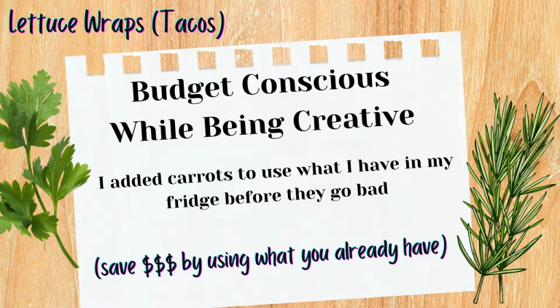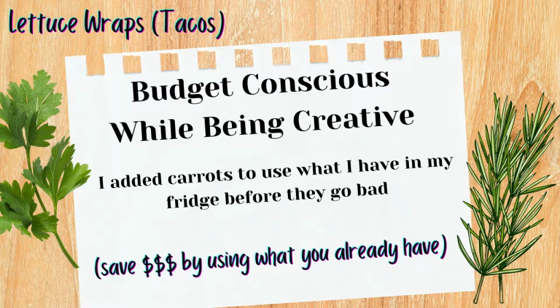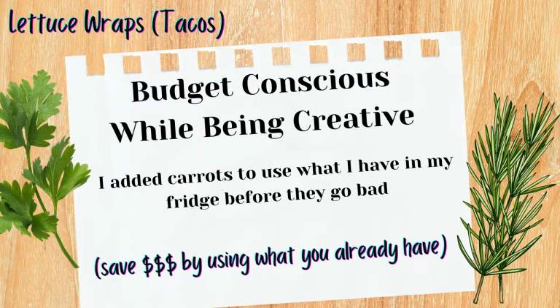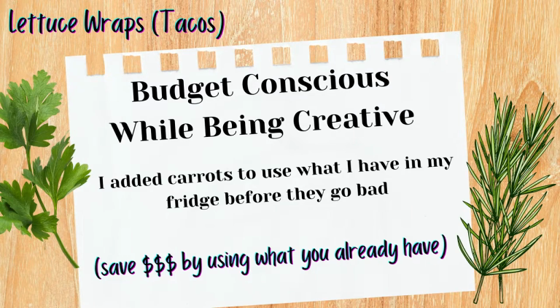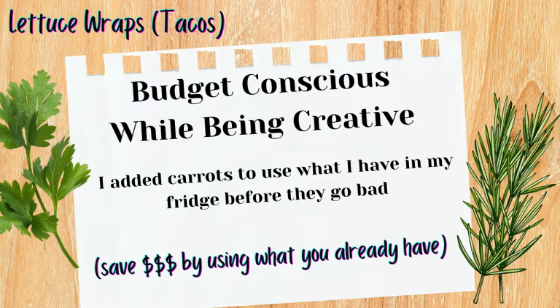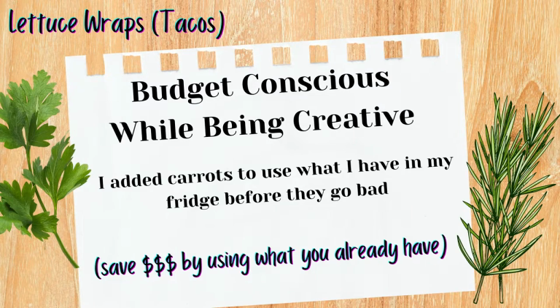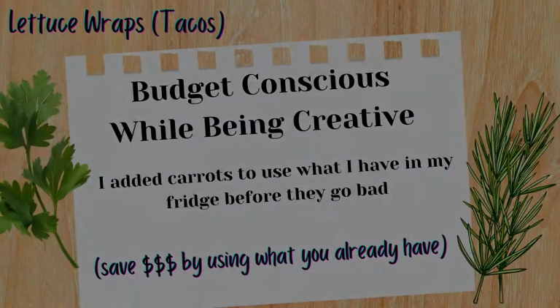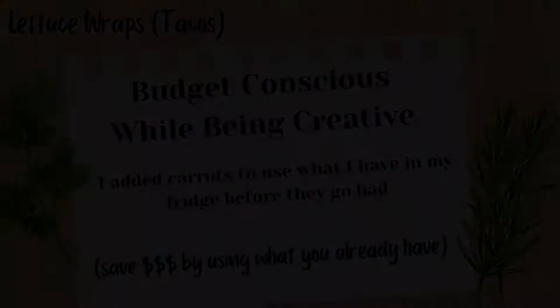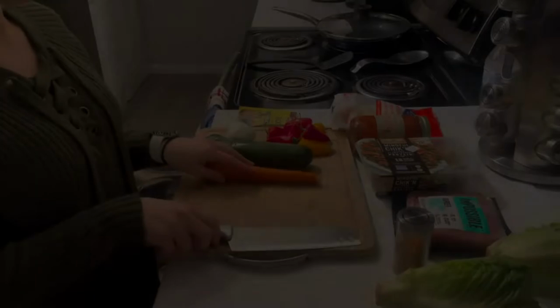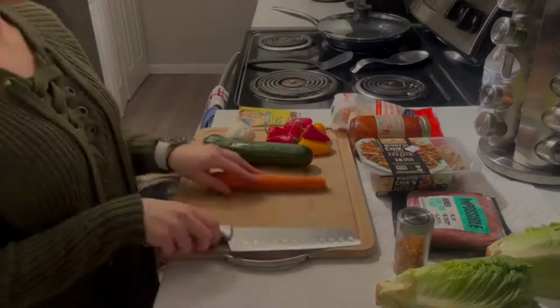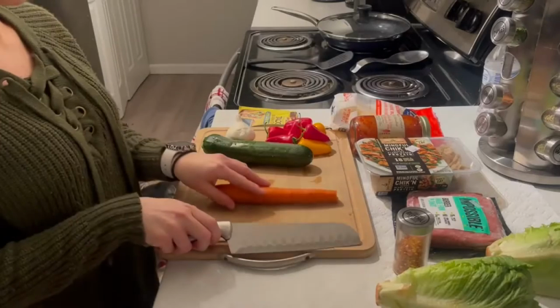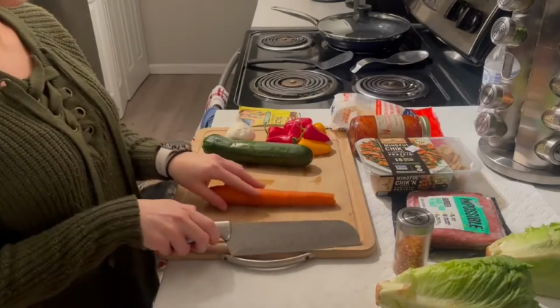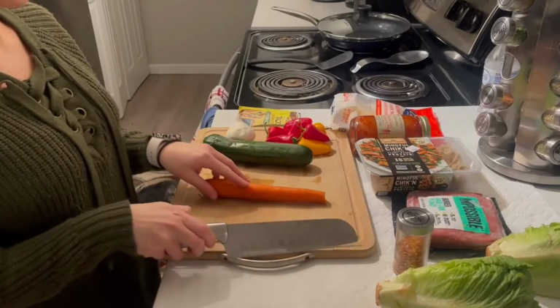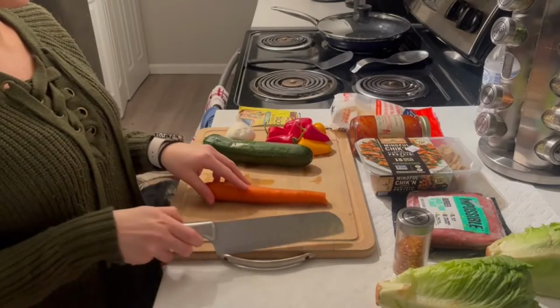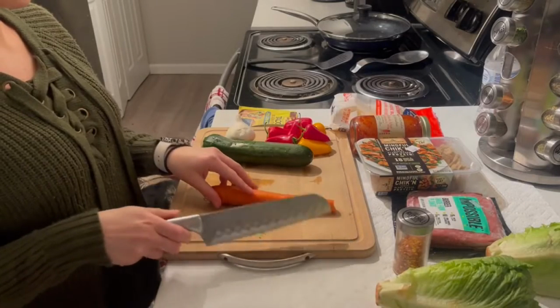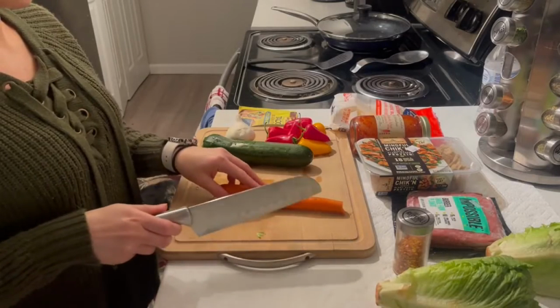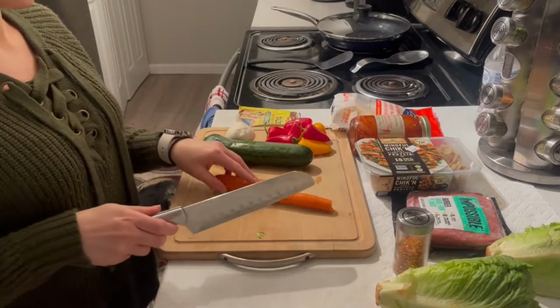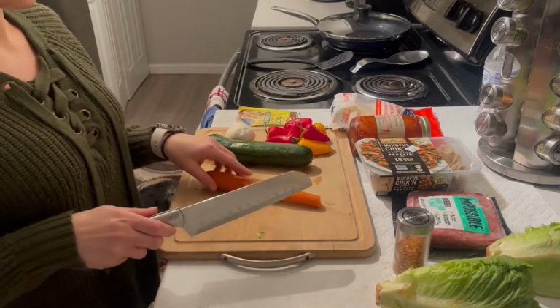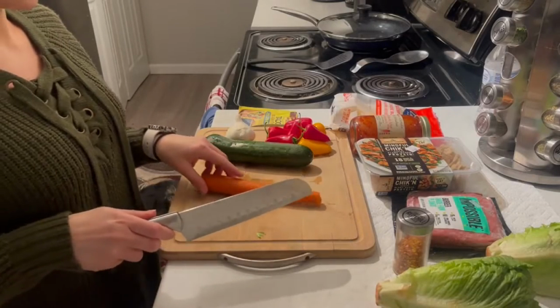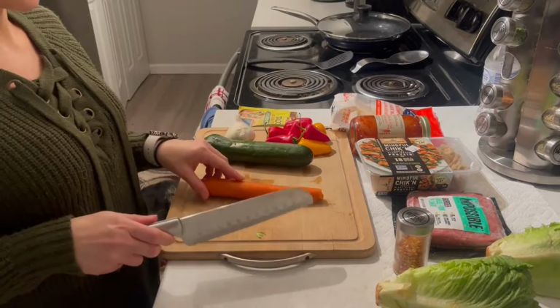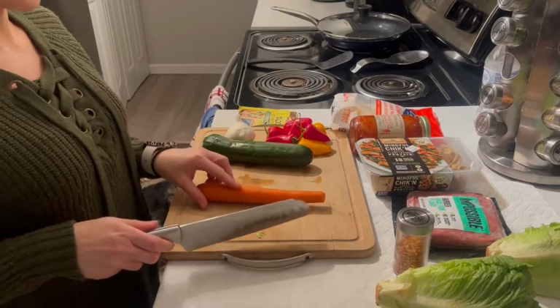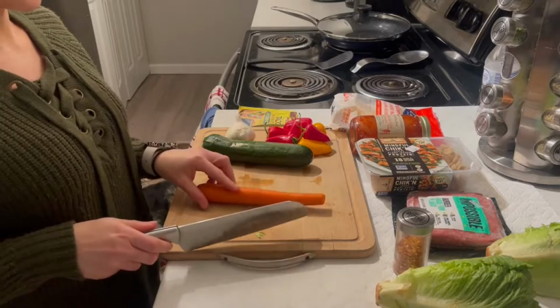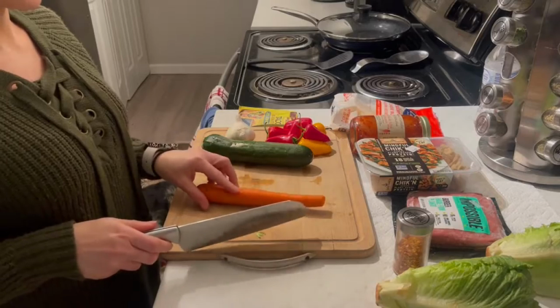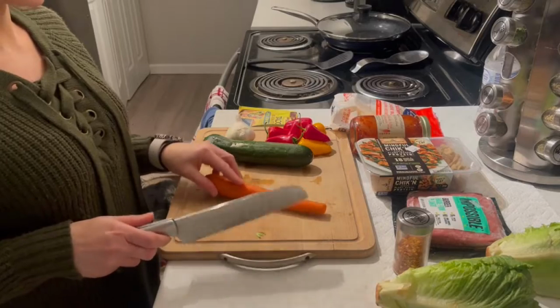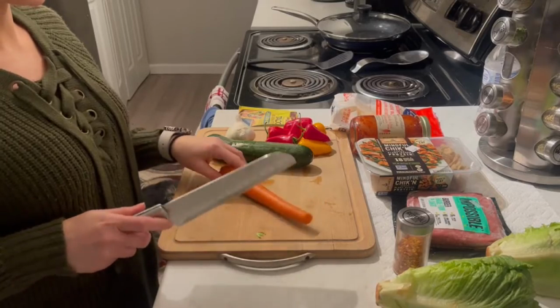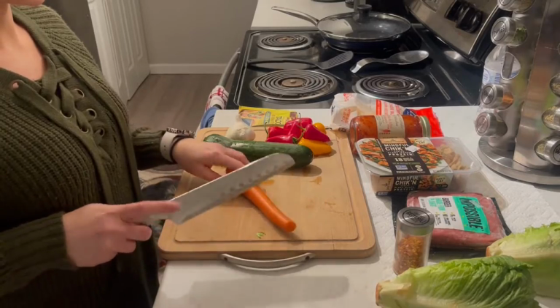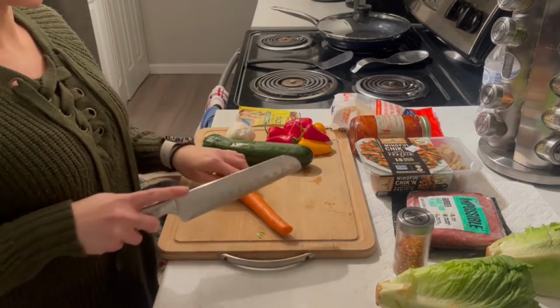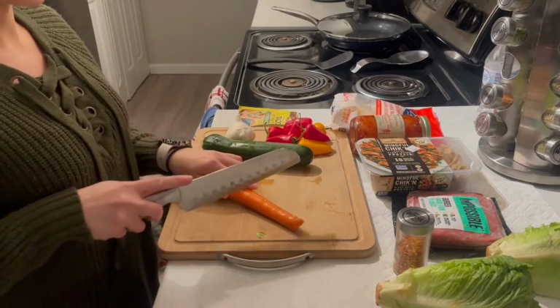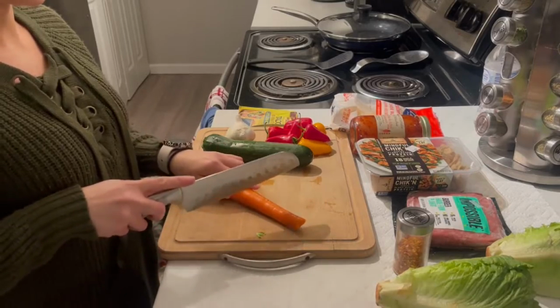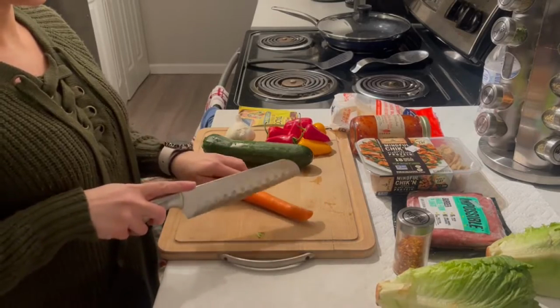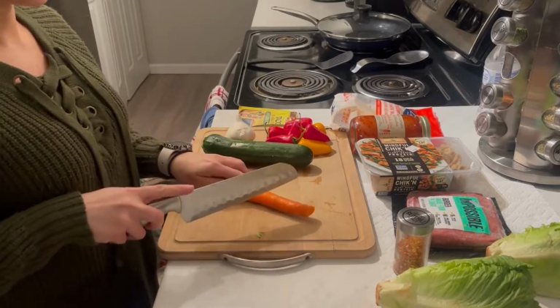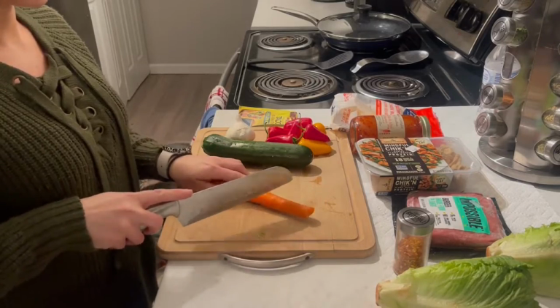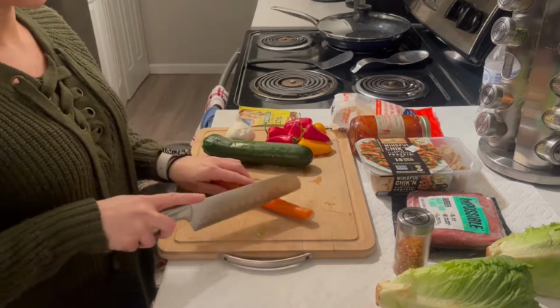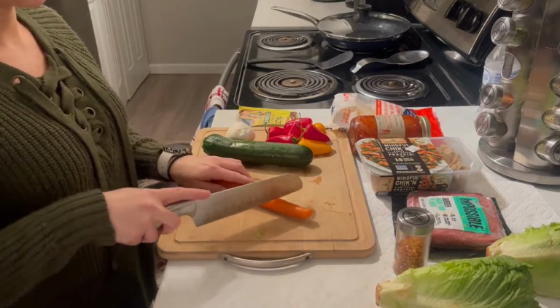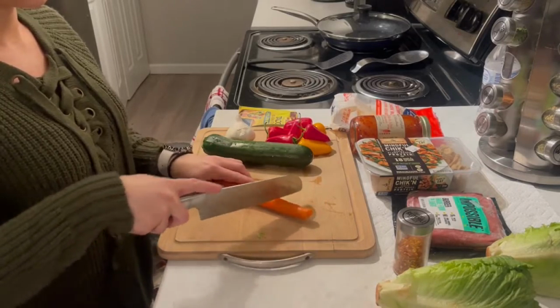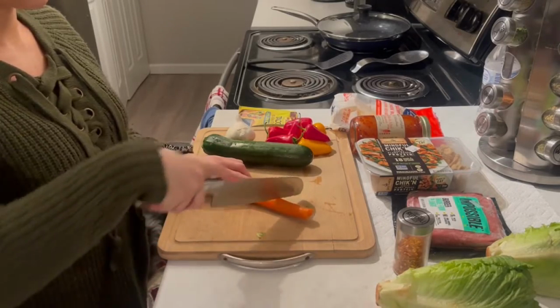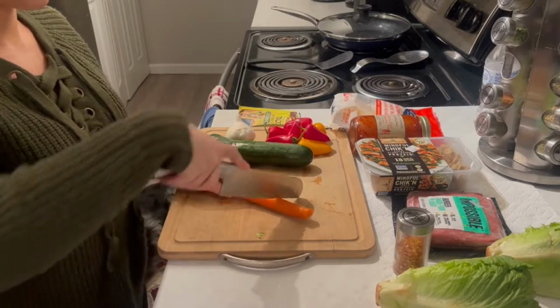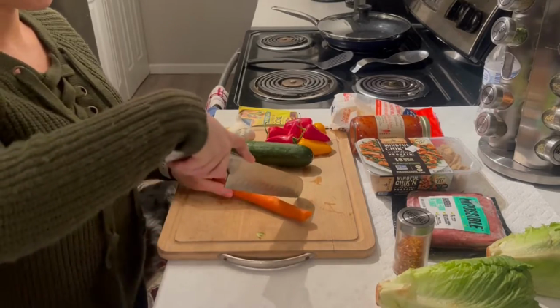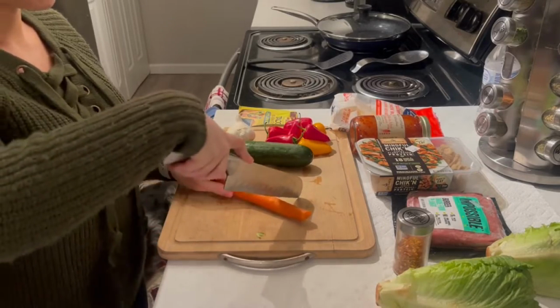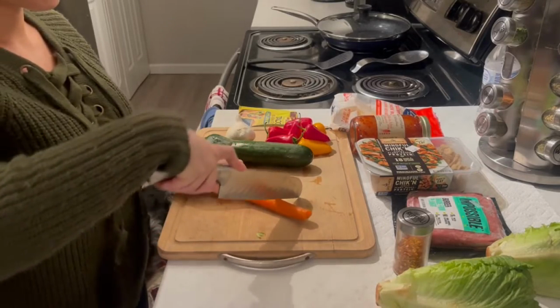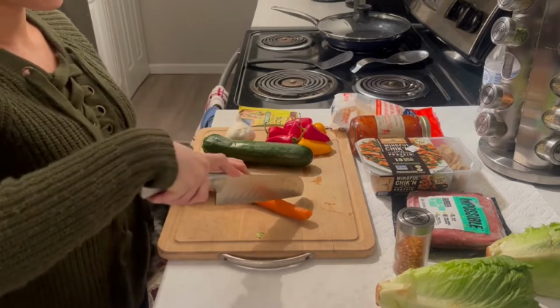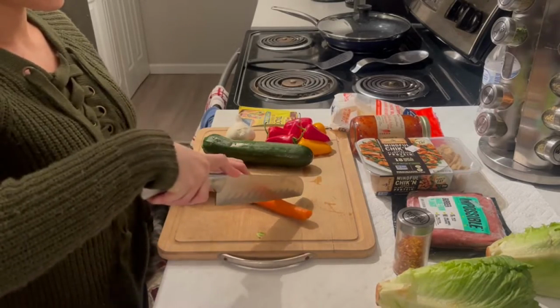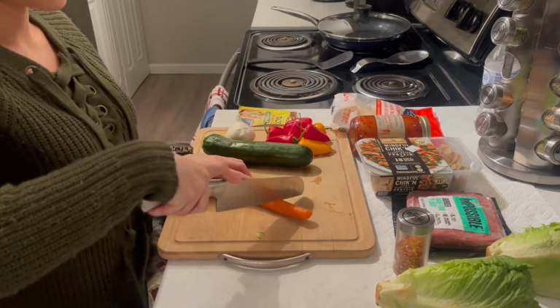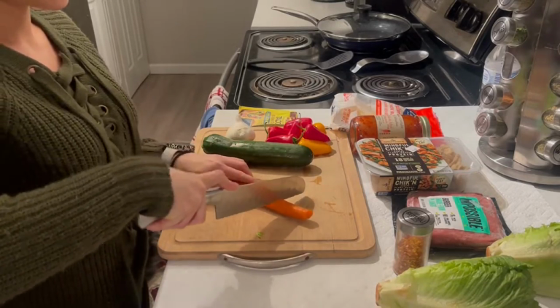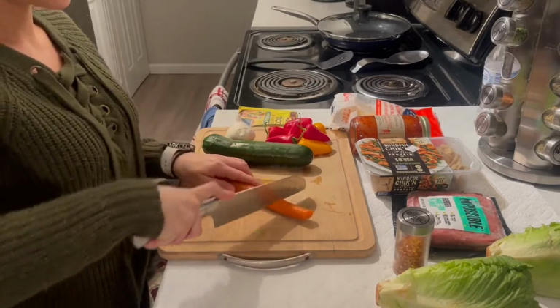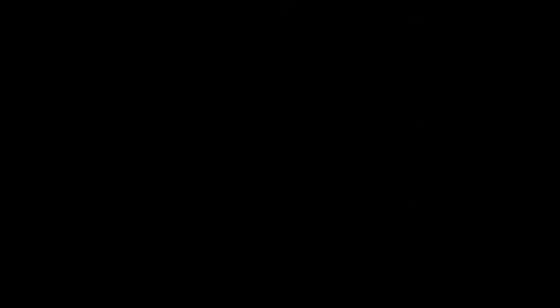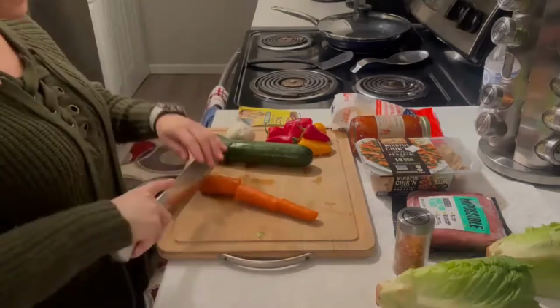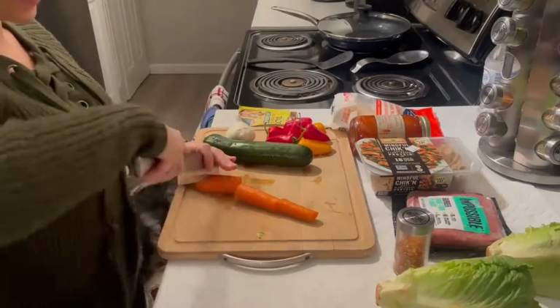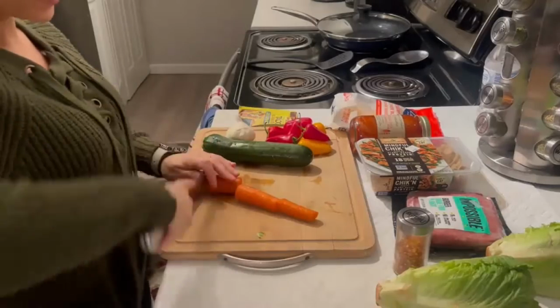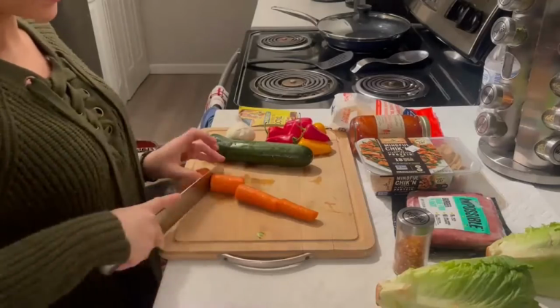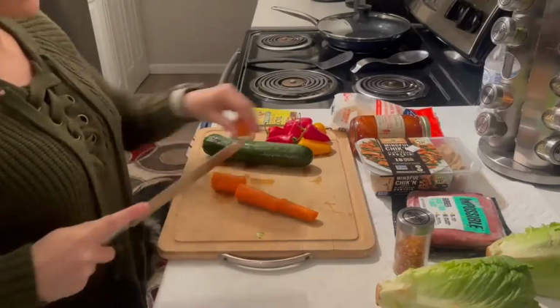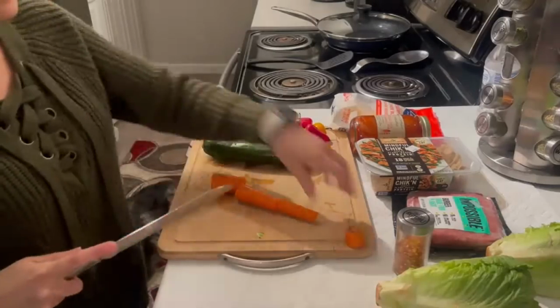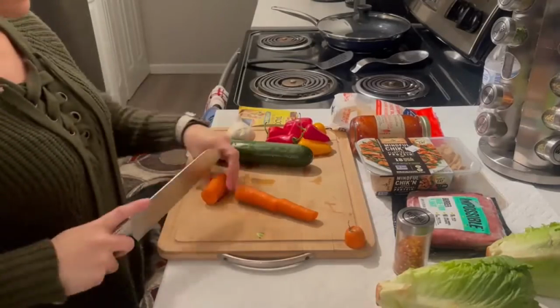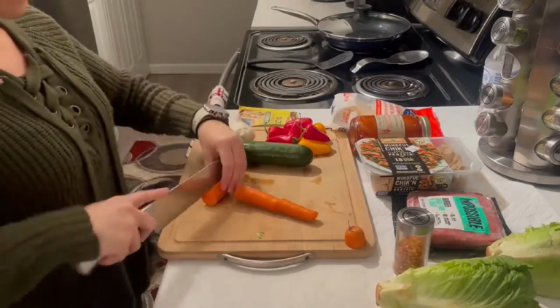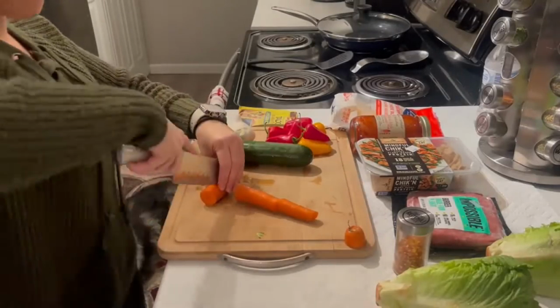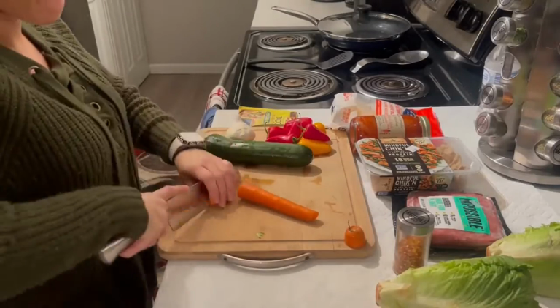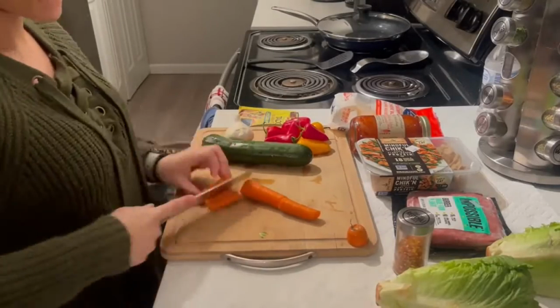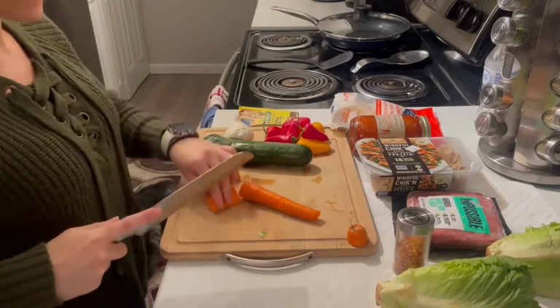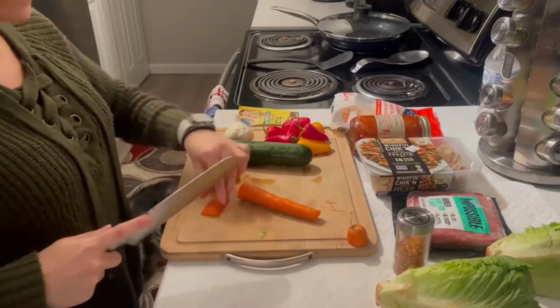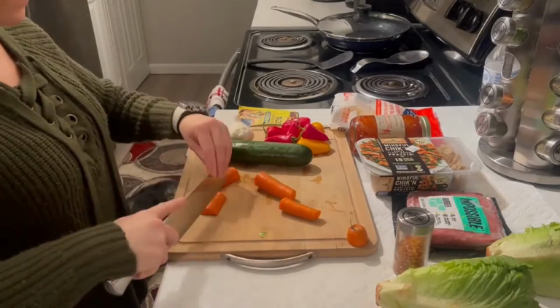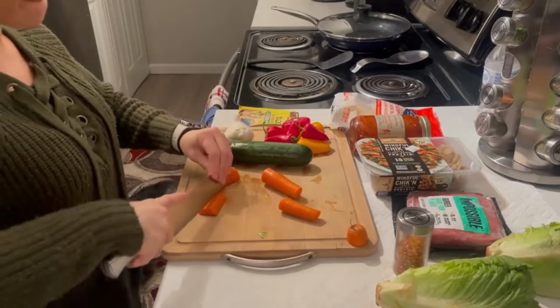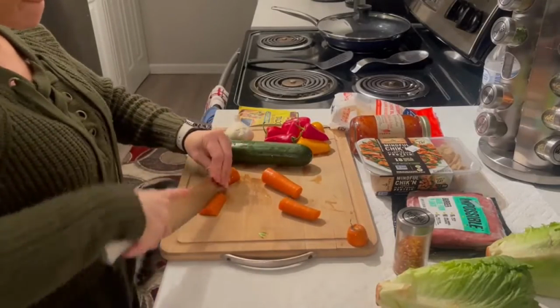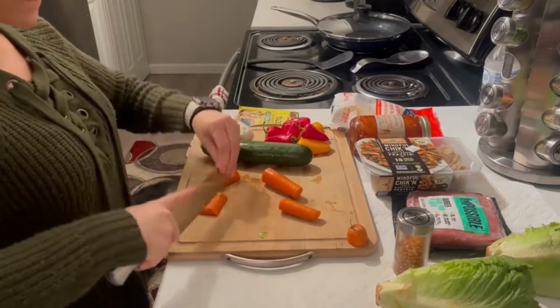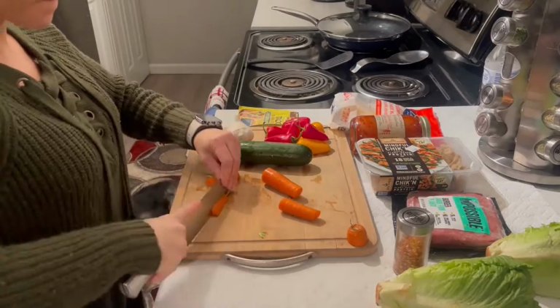First thing we're going to do is dice up carrots, zucchini, and bell peppers, as well as onion and garlic.